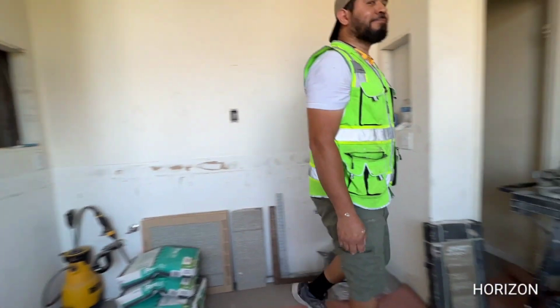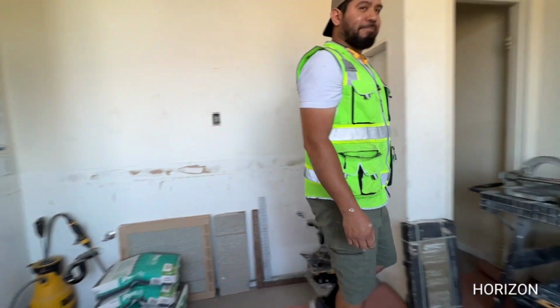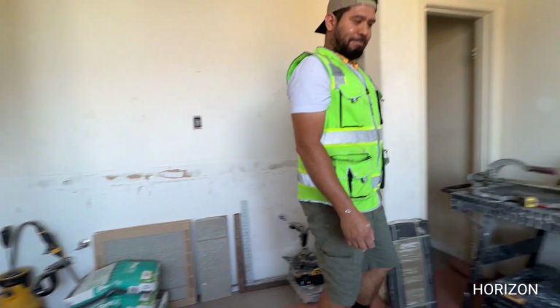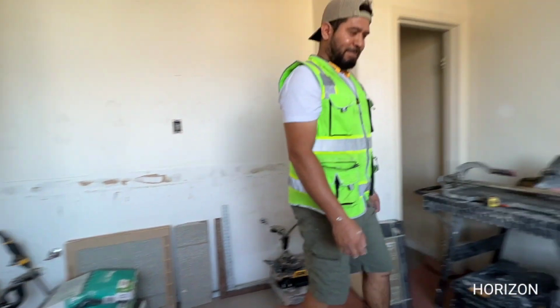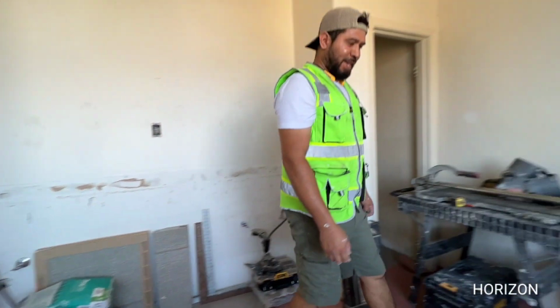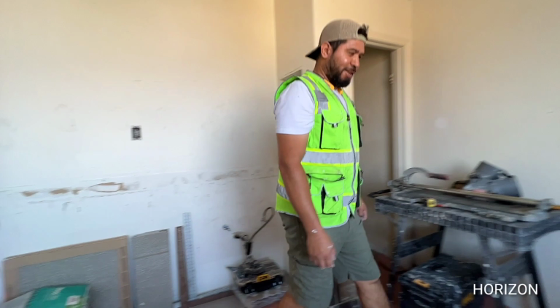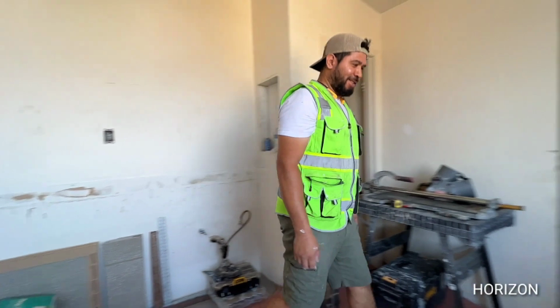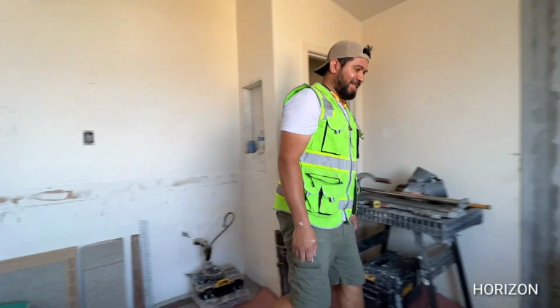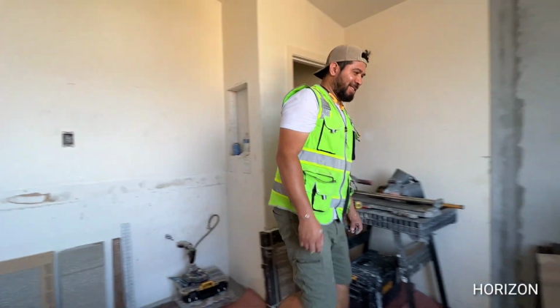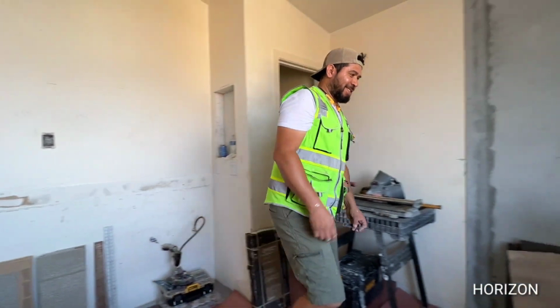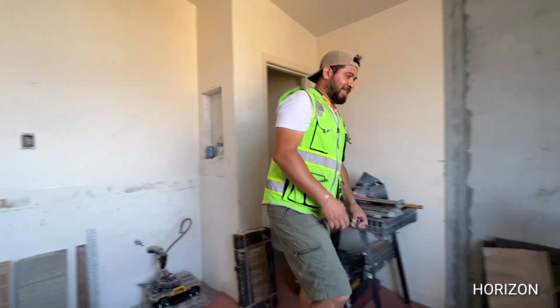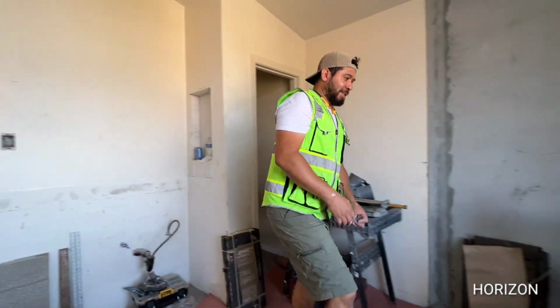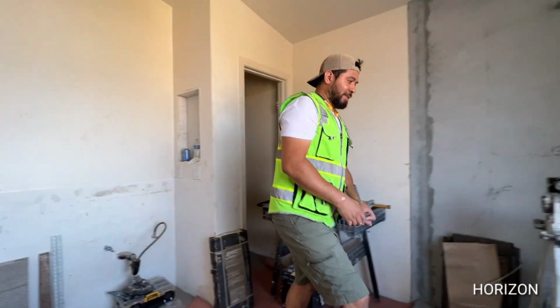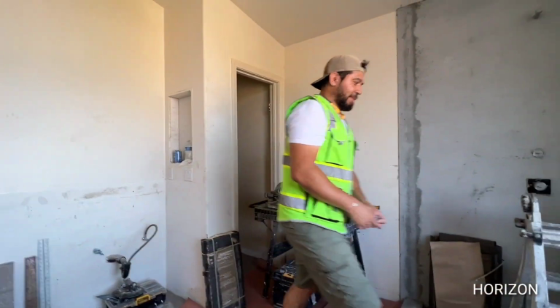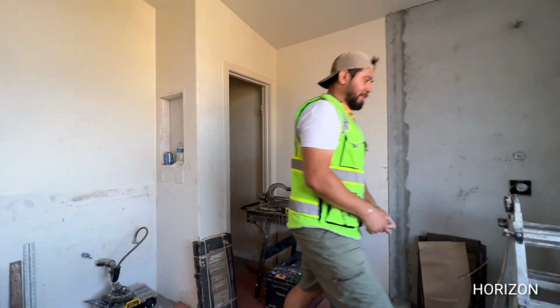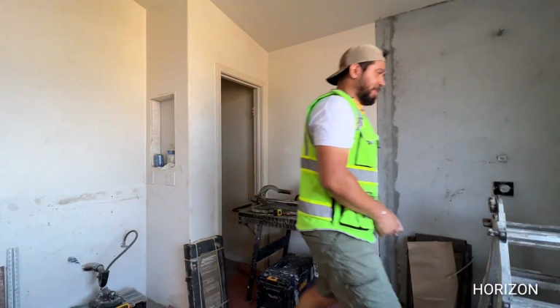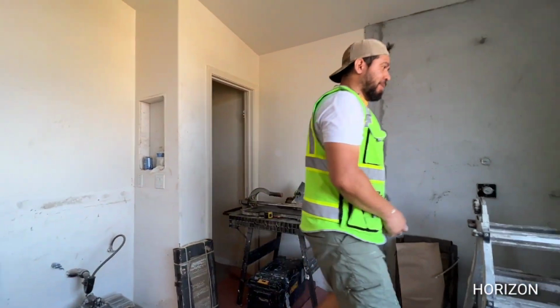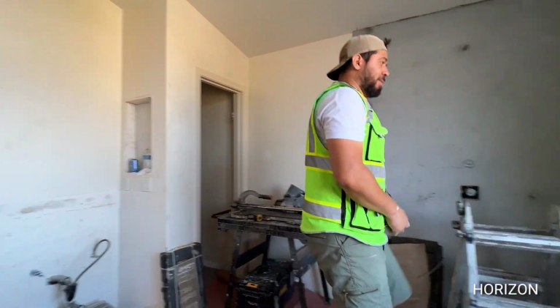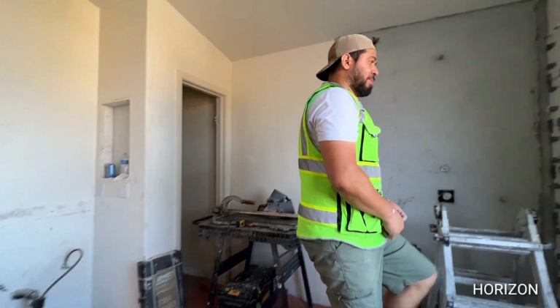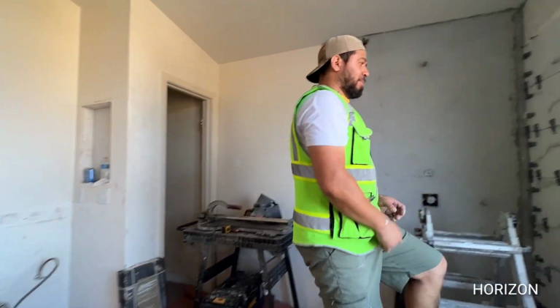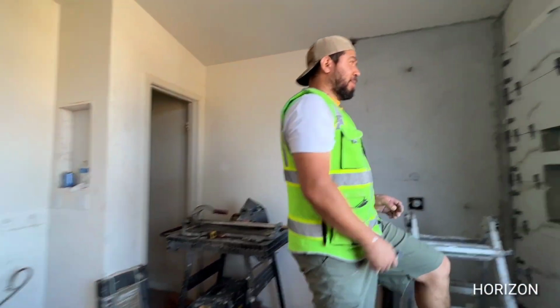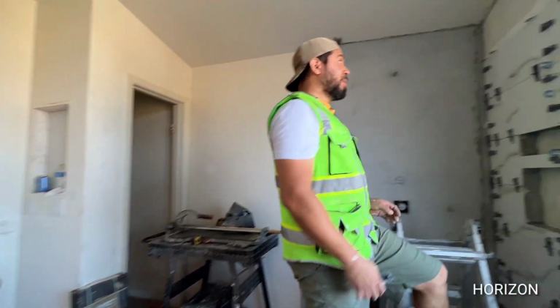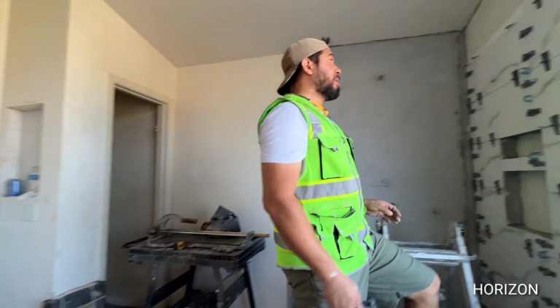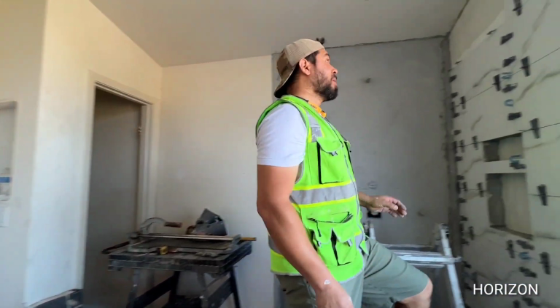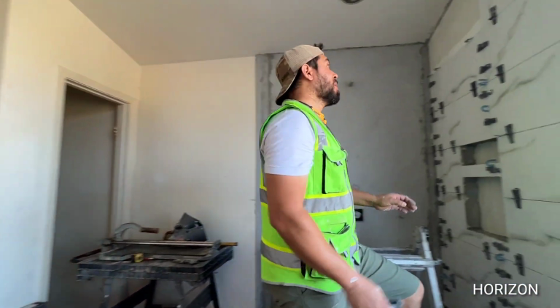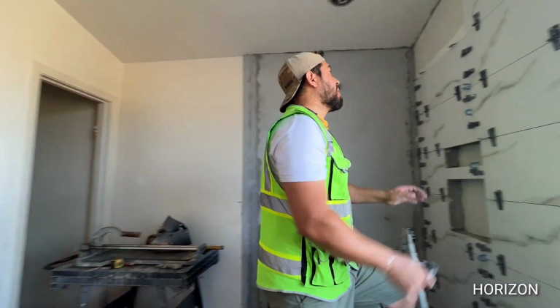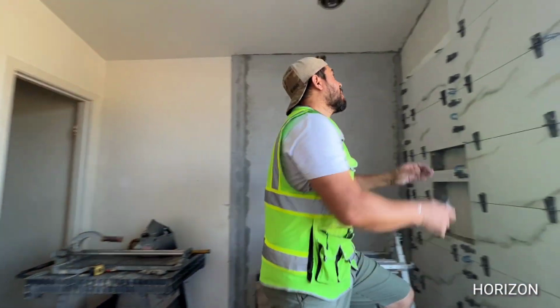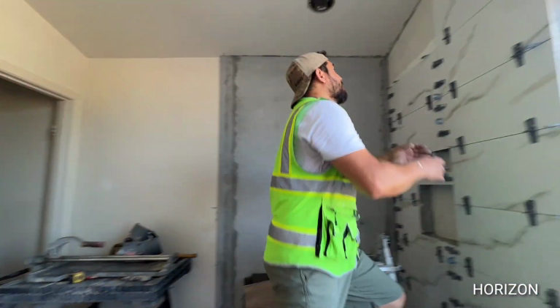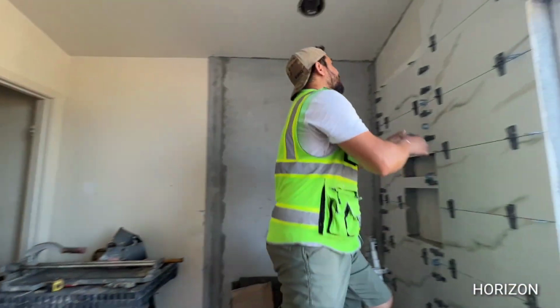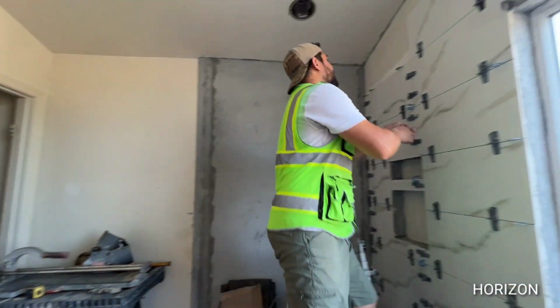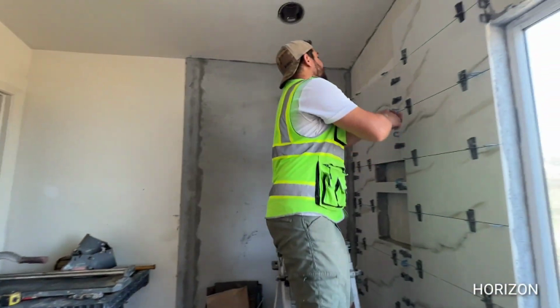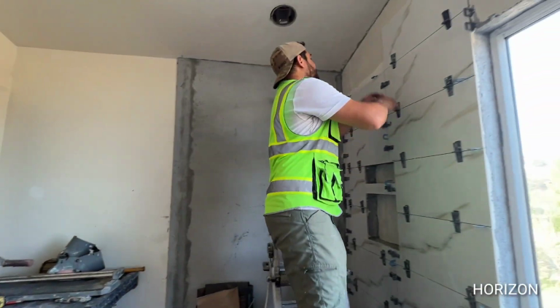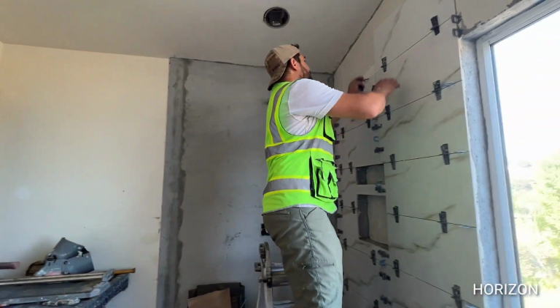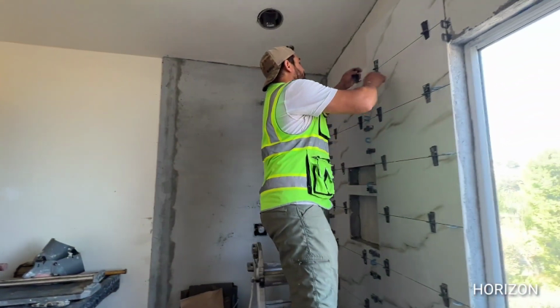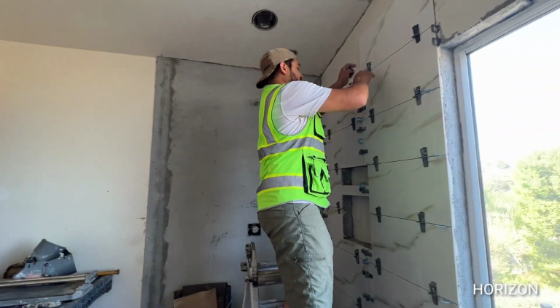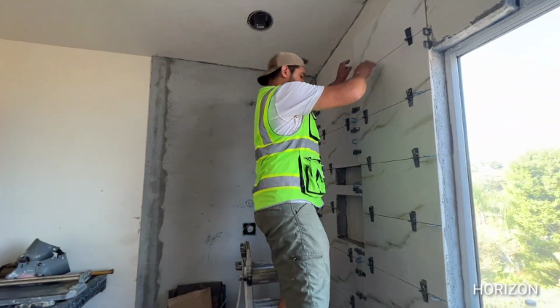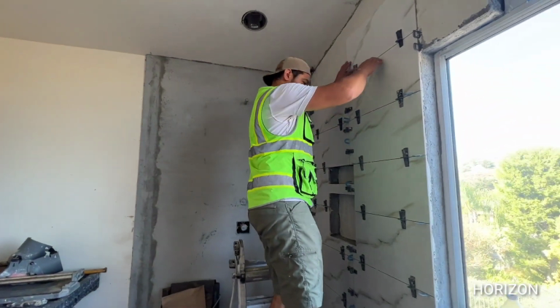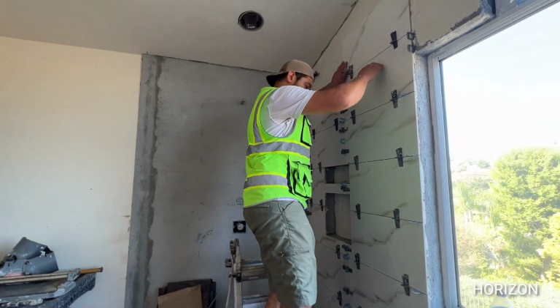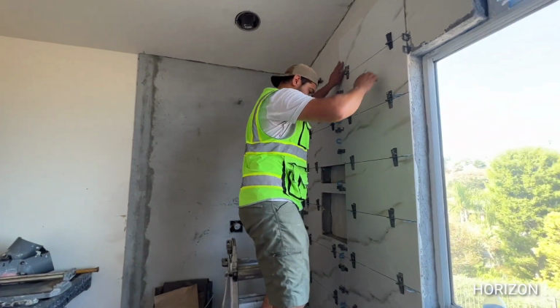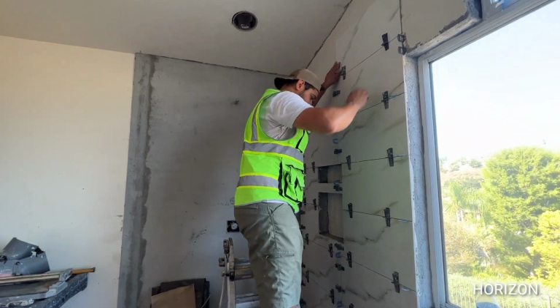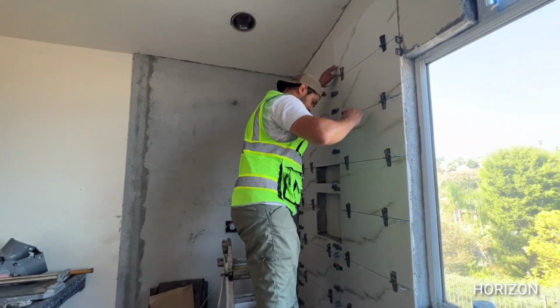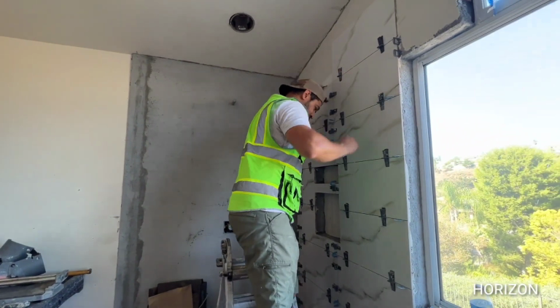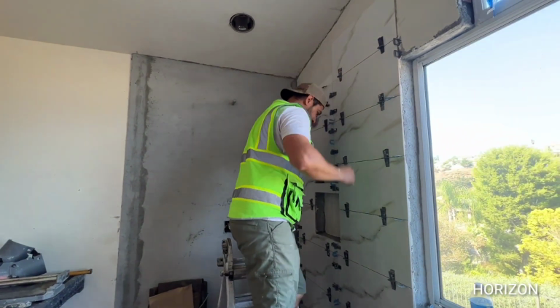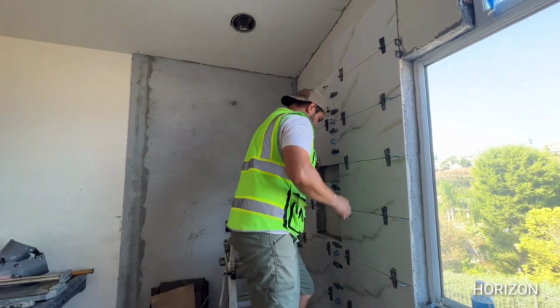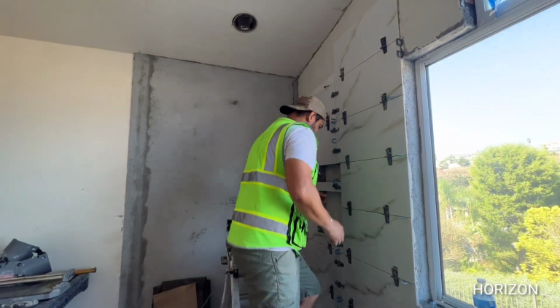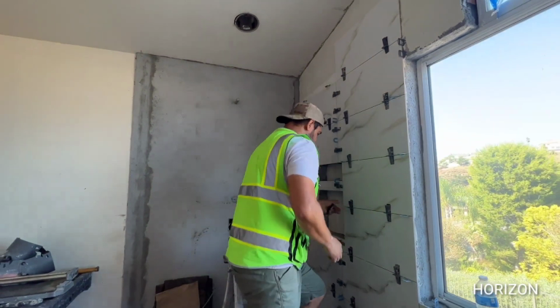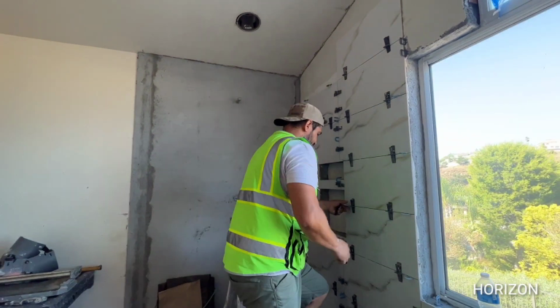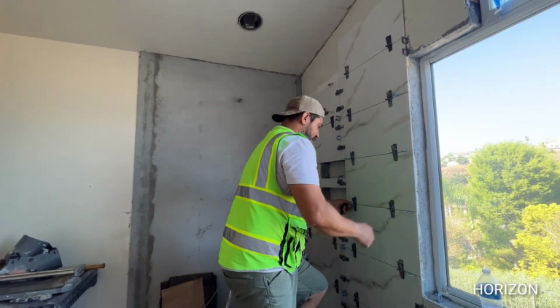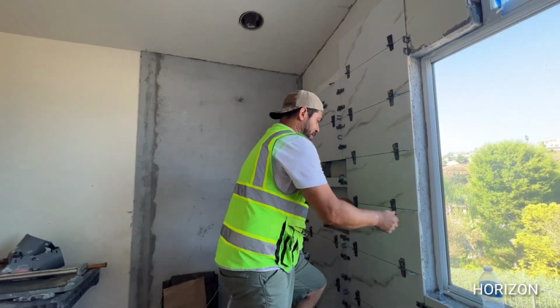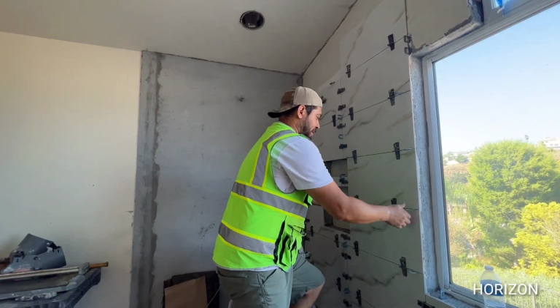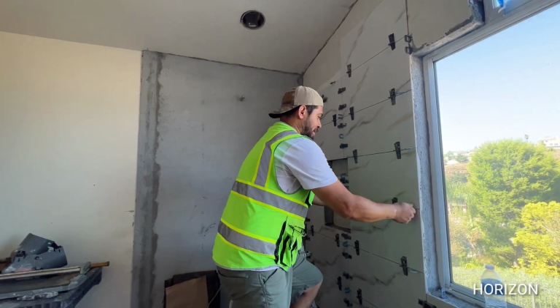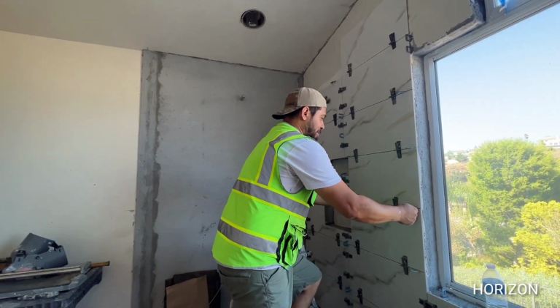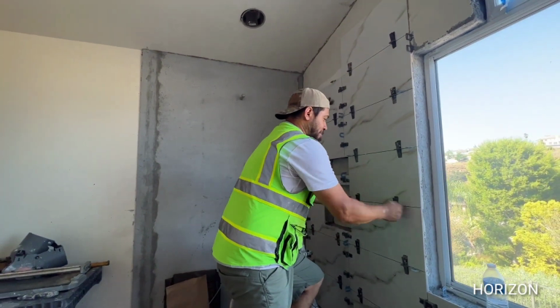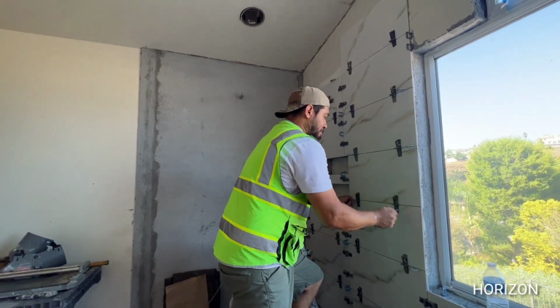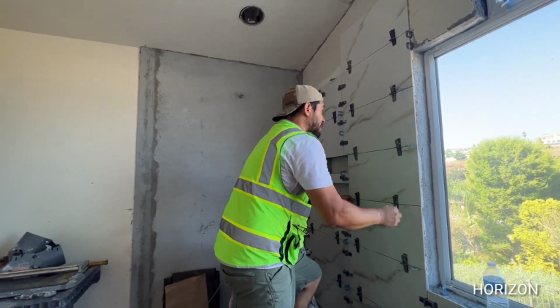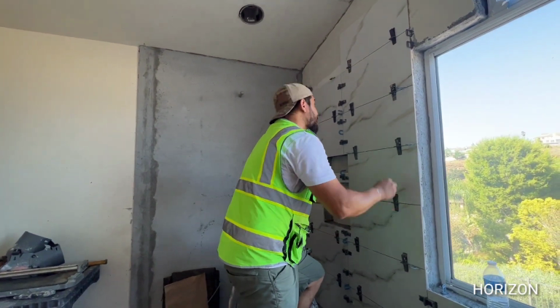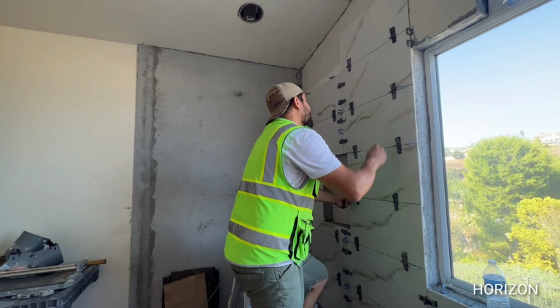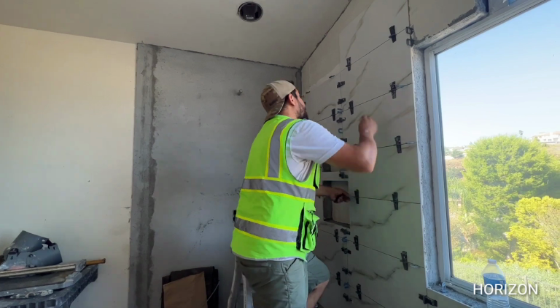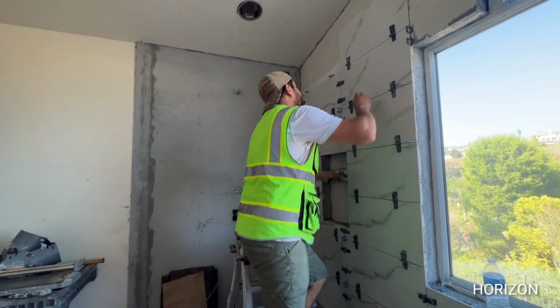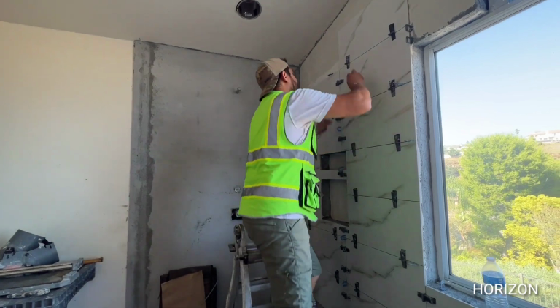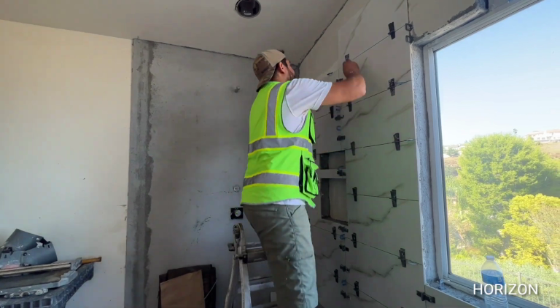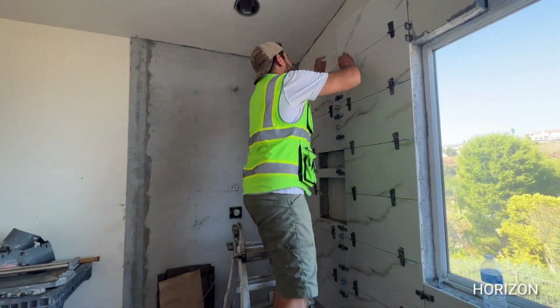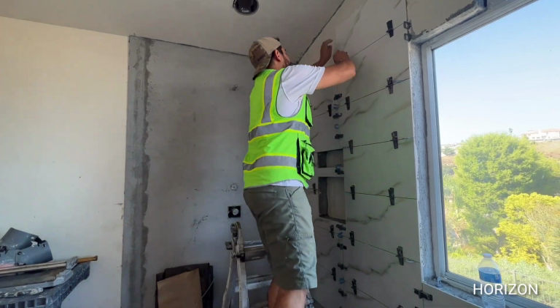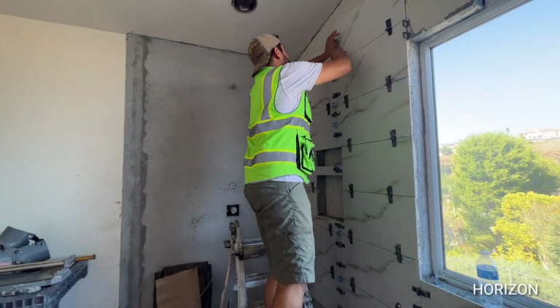Okay, so that's gonna wrap it up for this restroom, guys. Thank you Sal for your time, and we'll see you guys in the final video when he's done.